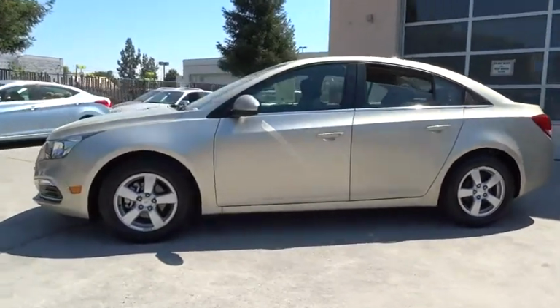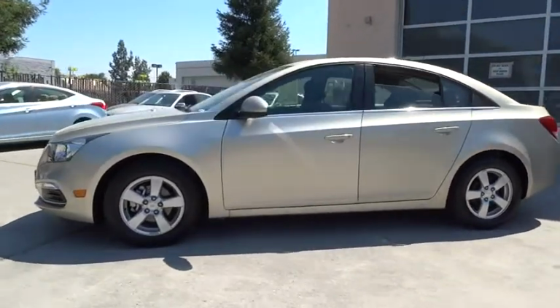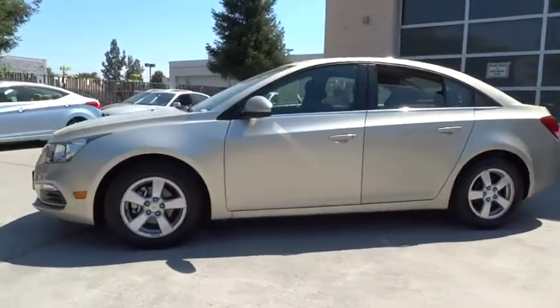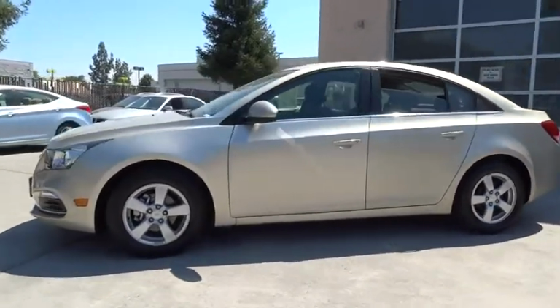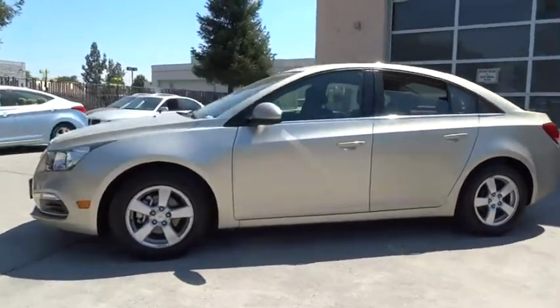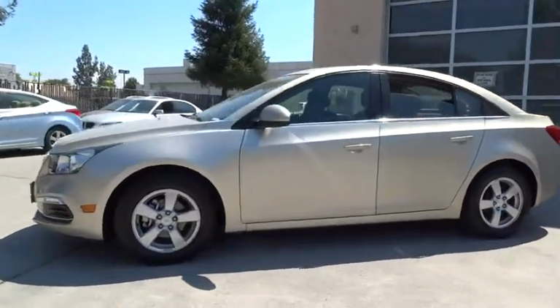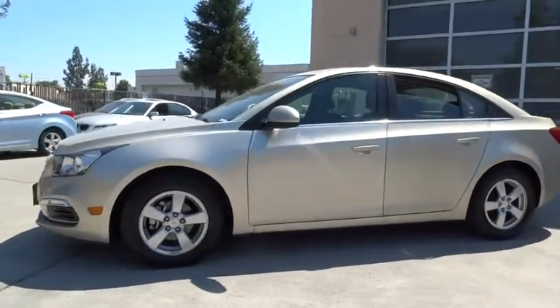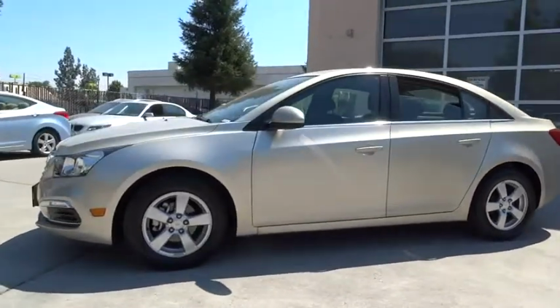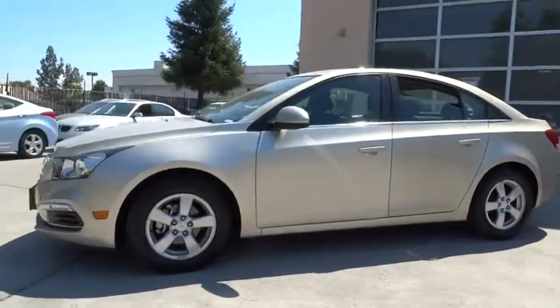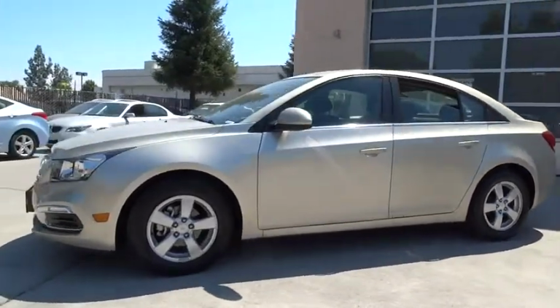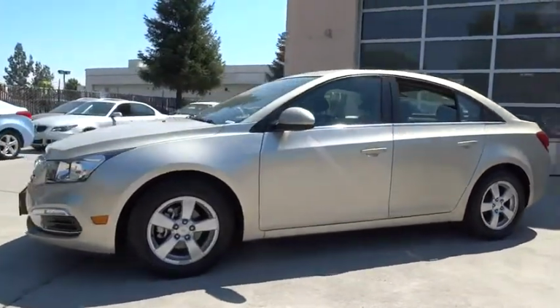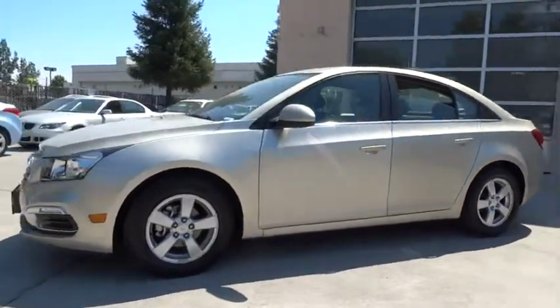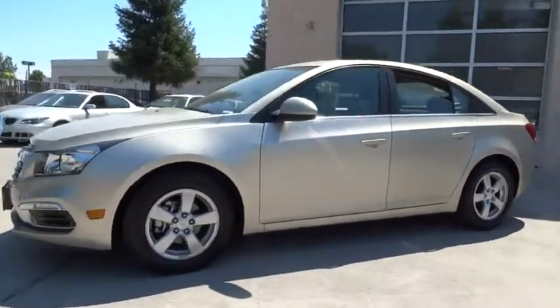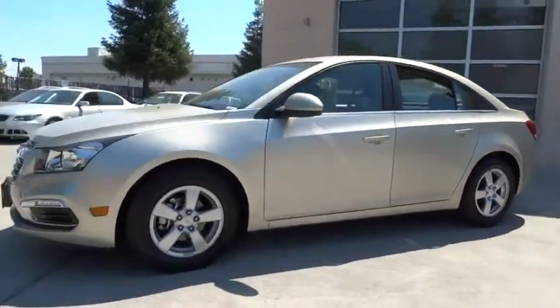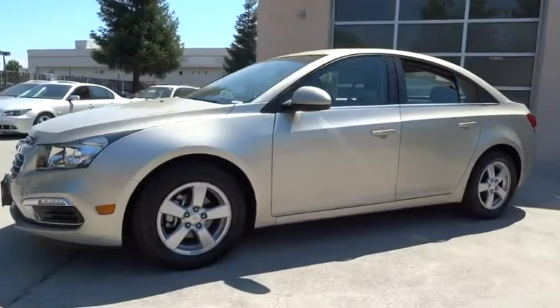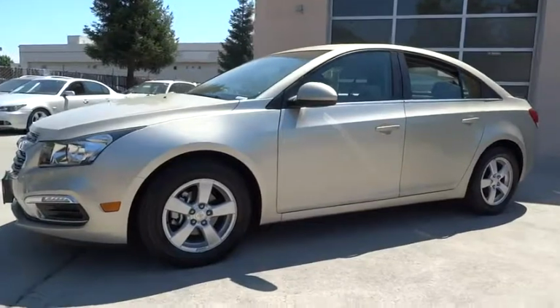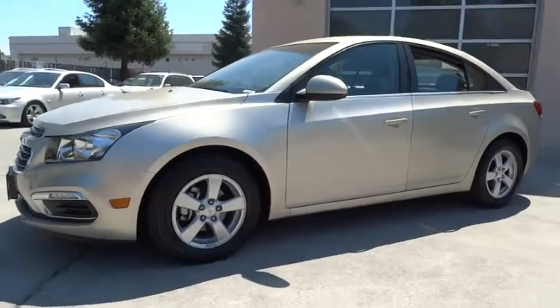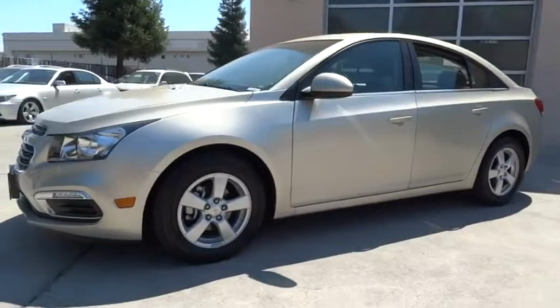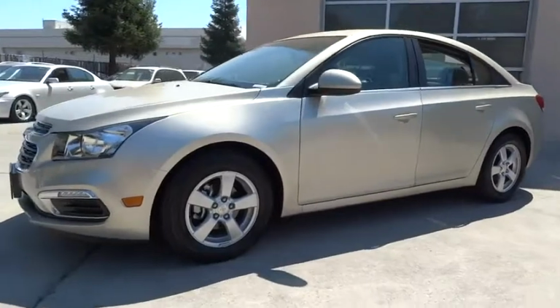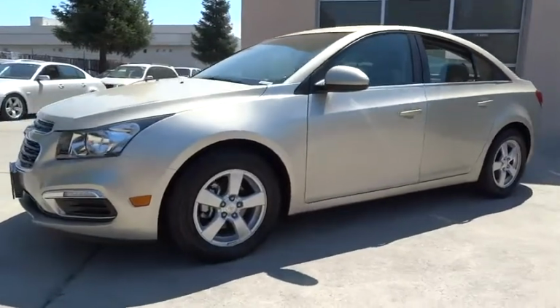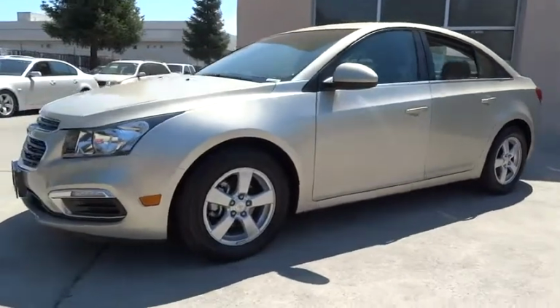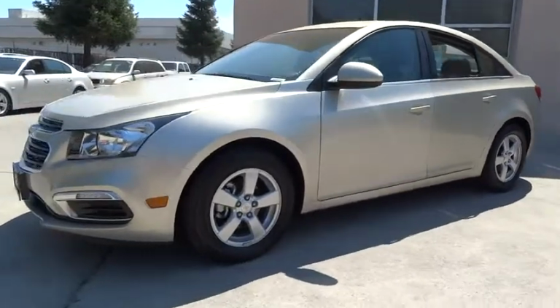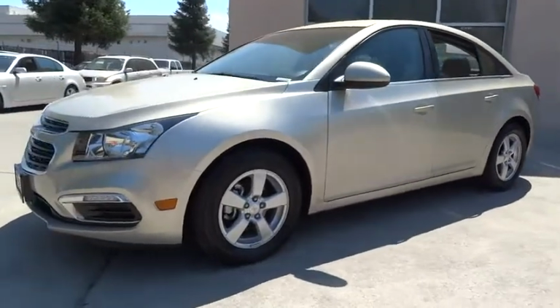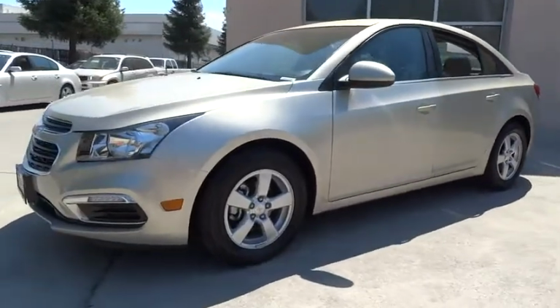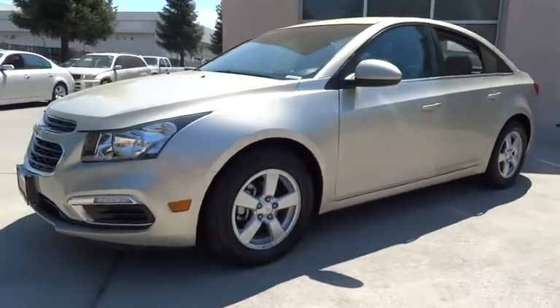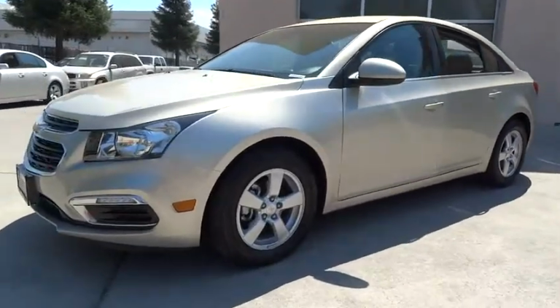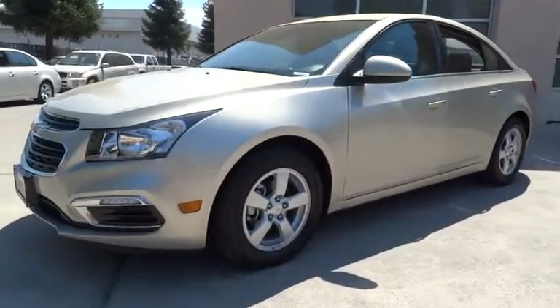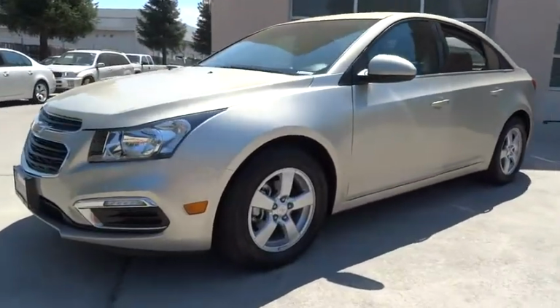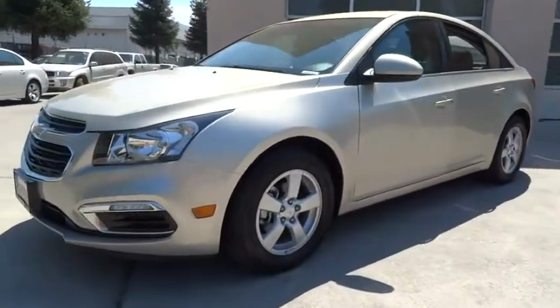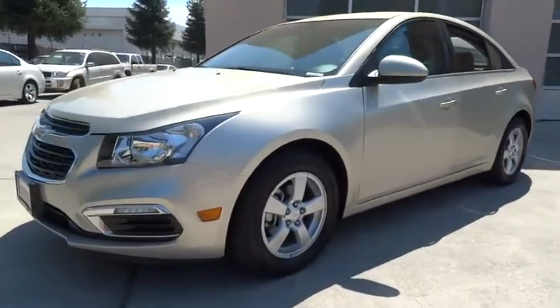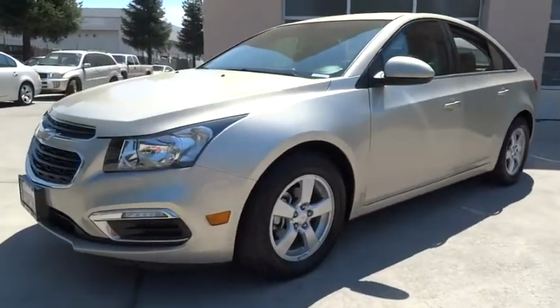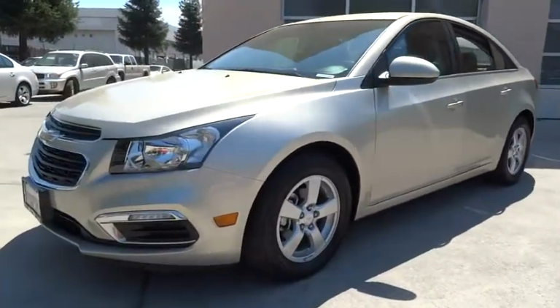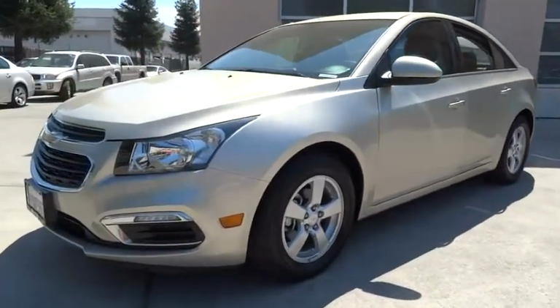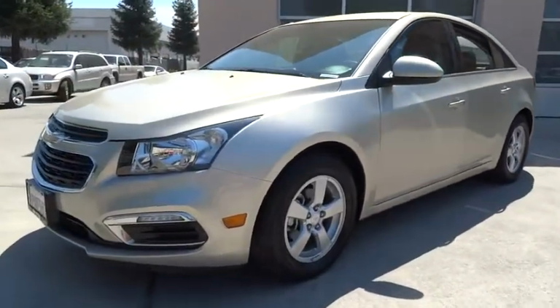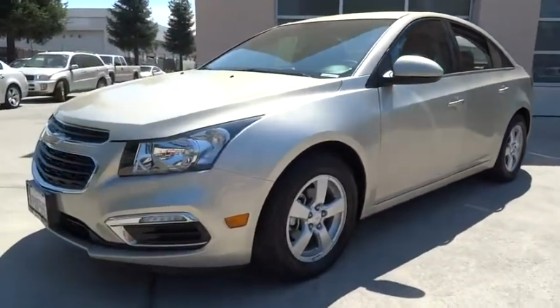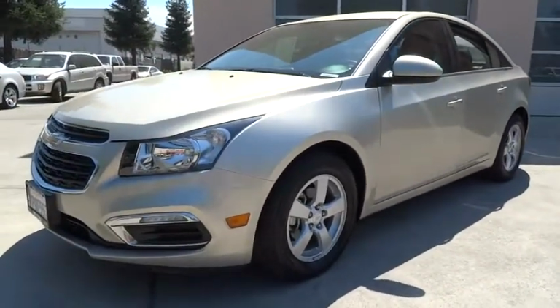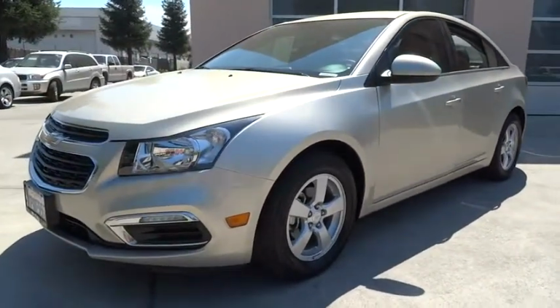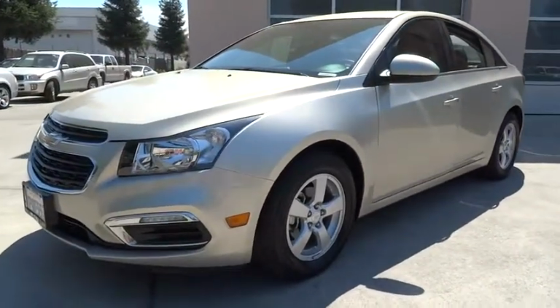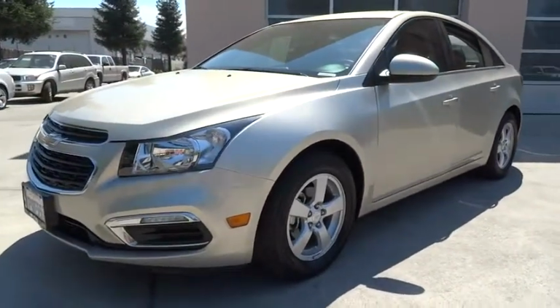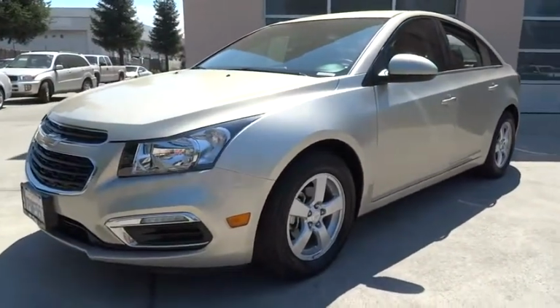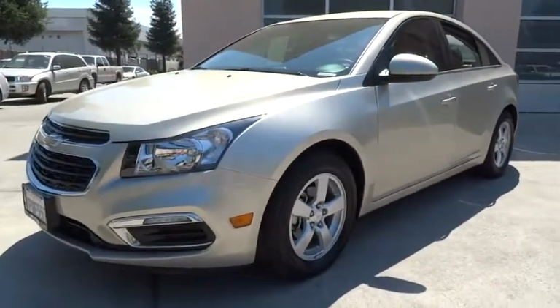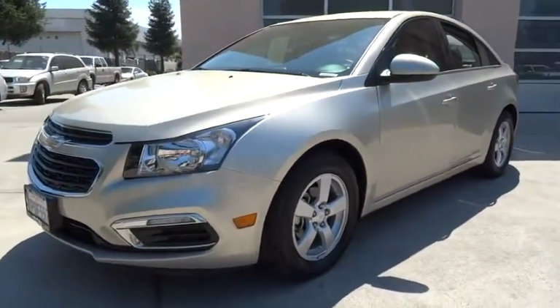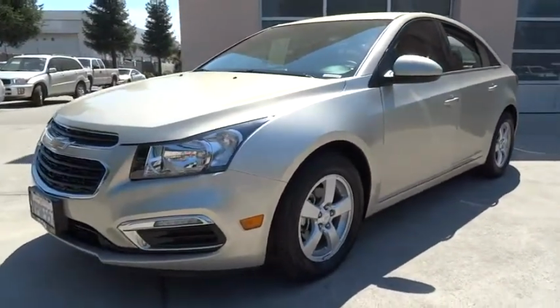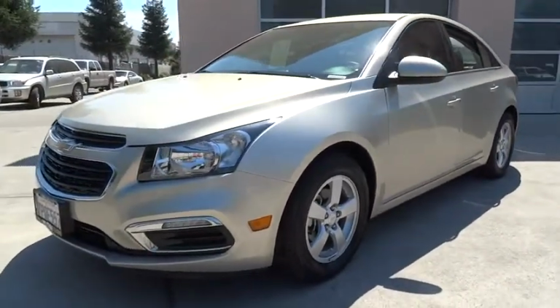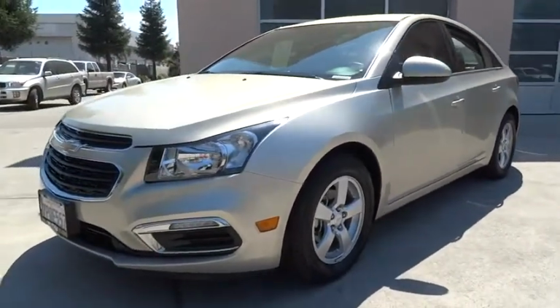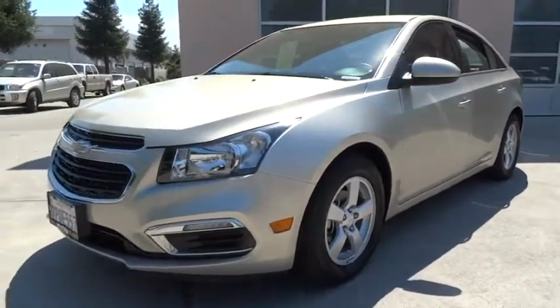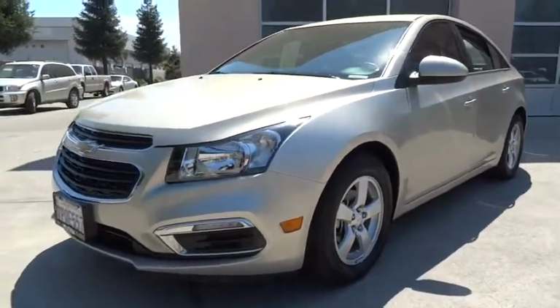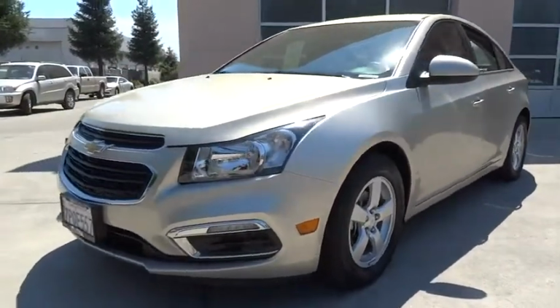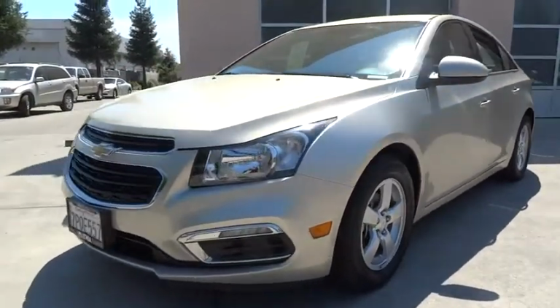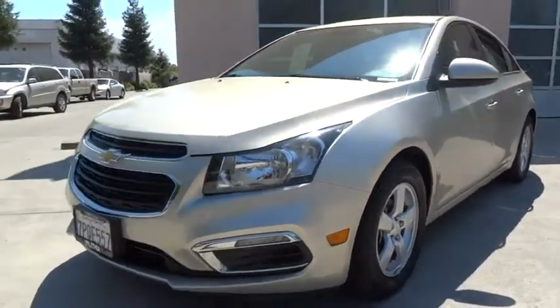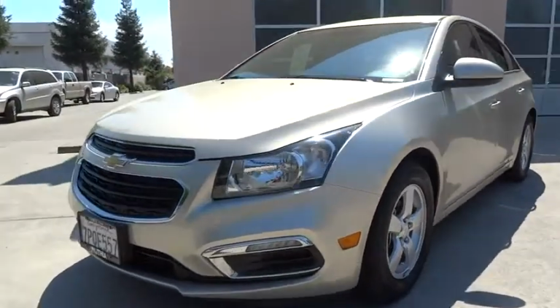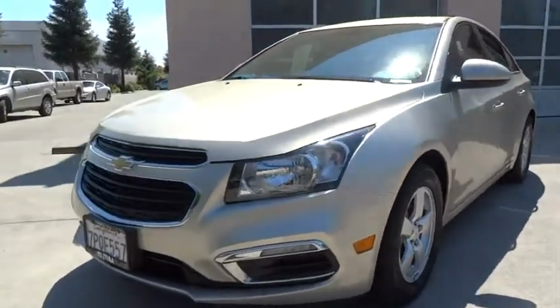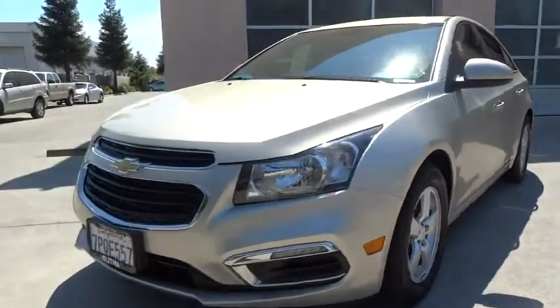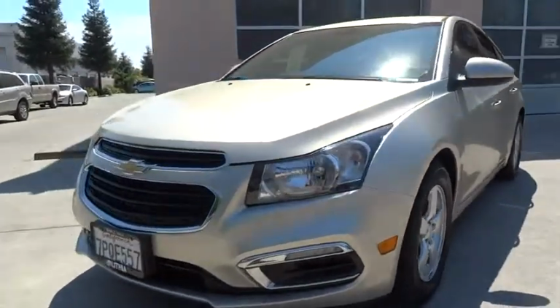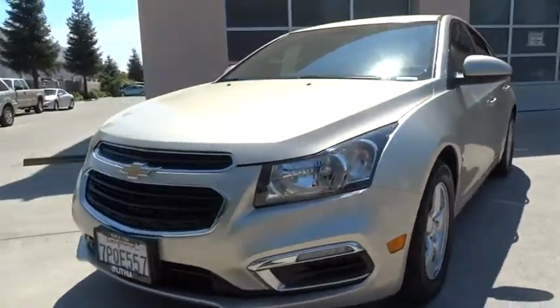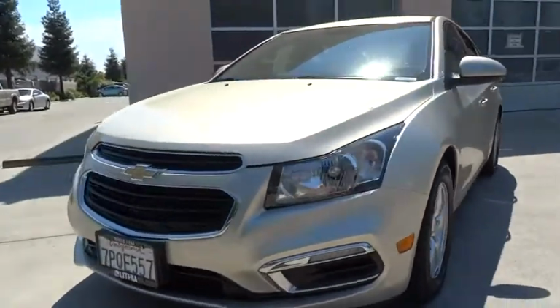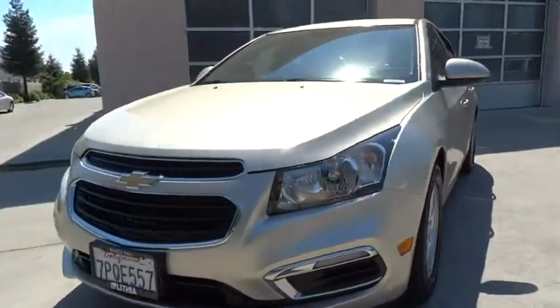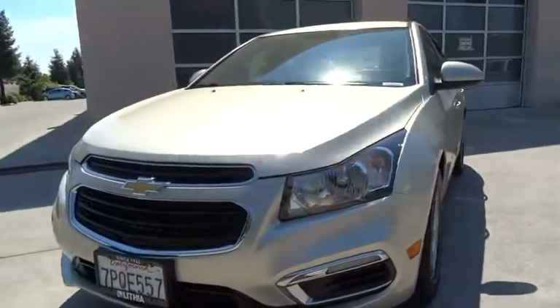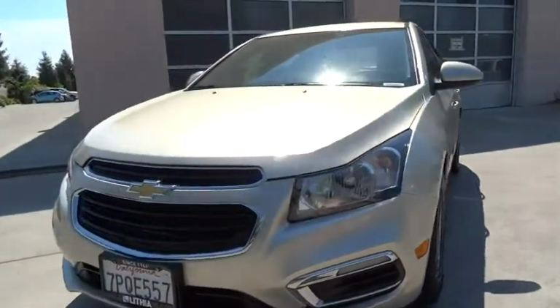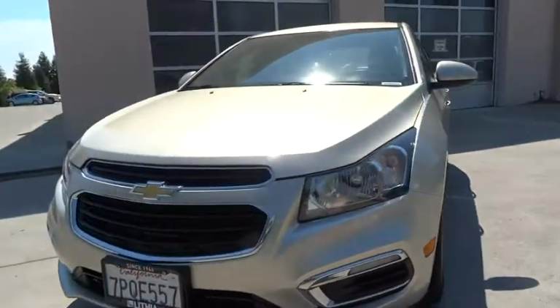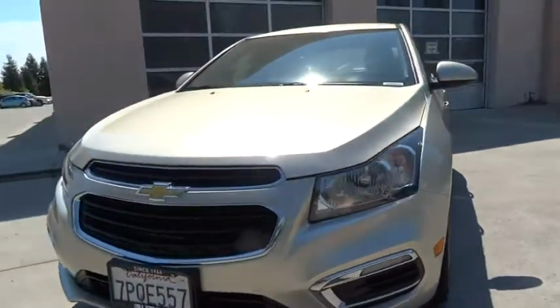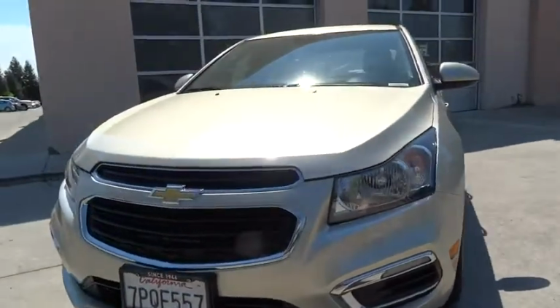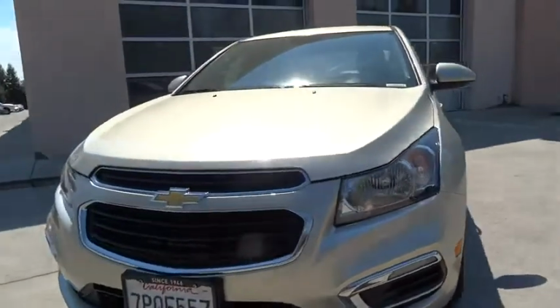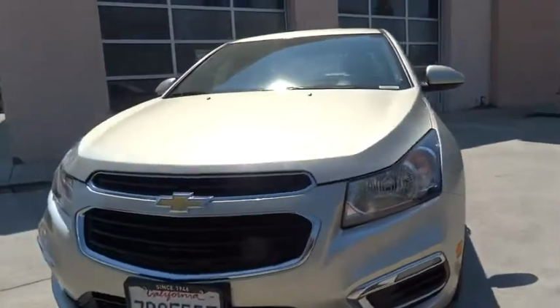CD player, bucket seats, power windows, electronic stability control. Come take a test drive today.